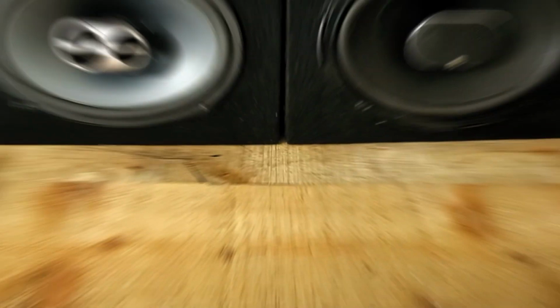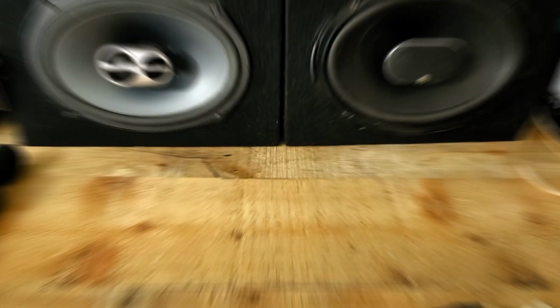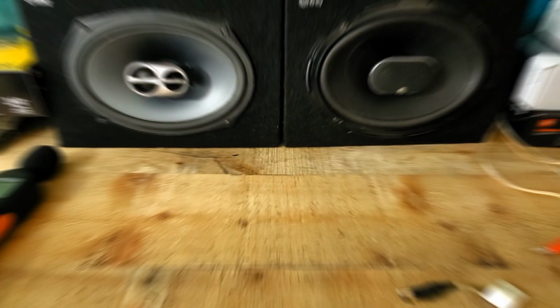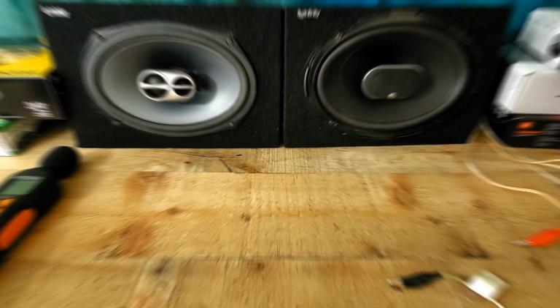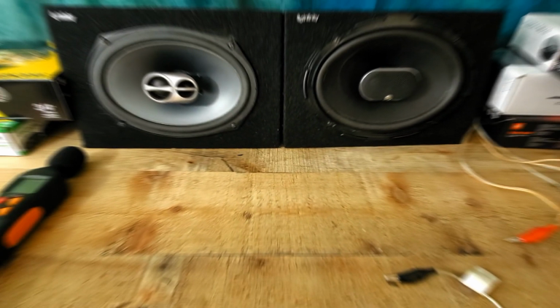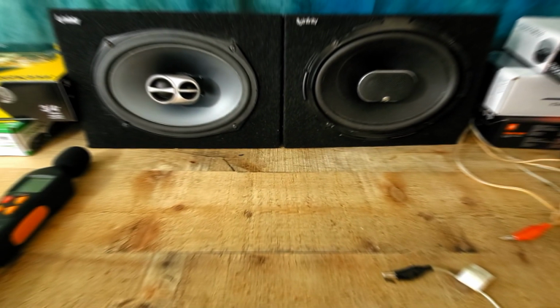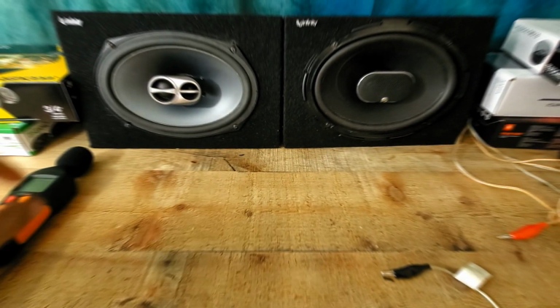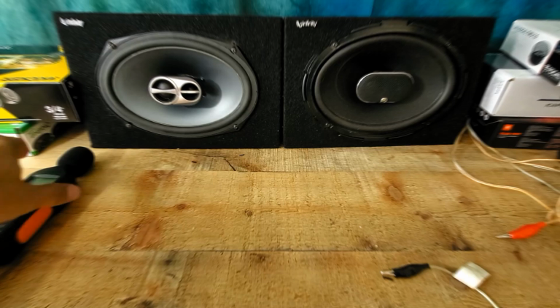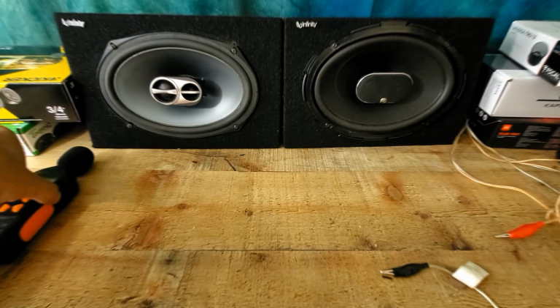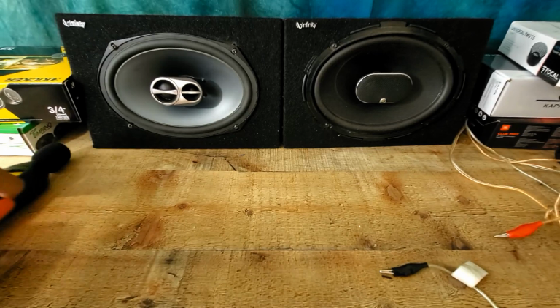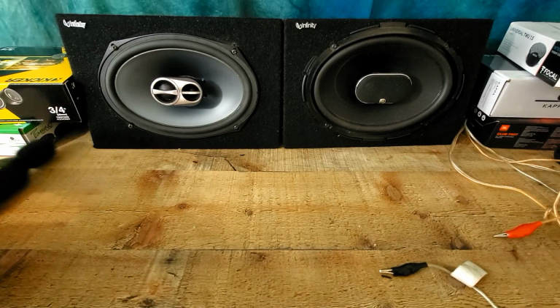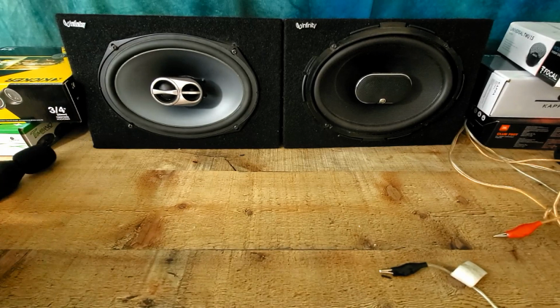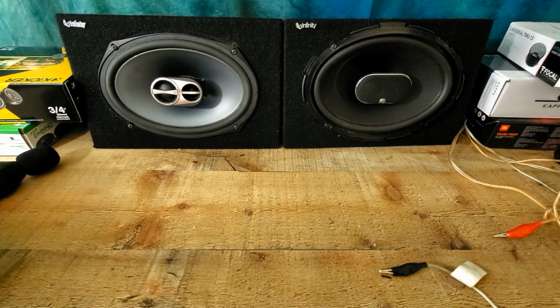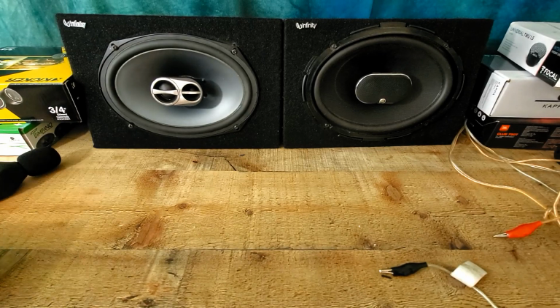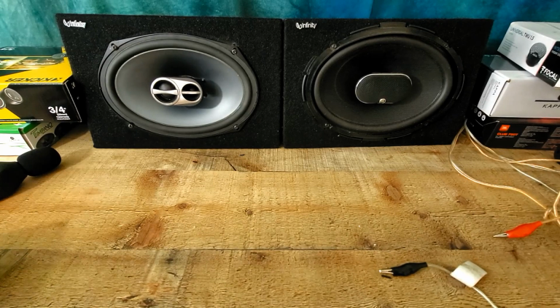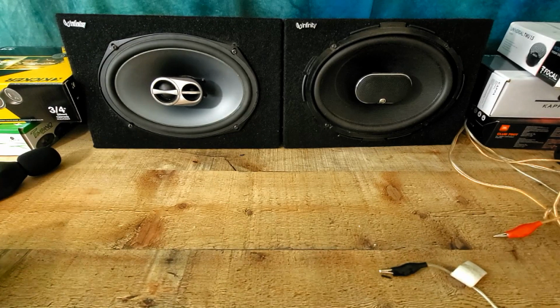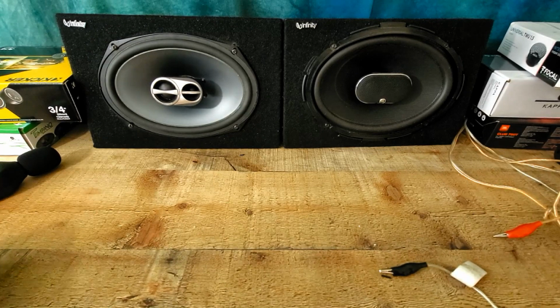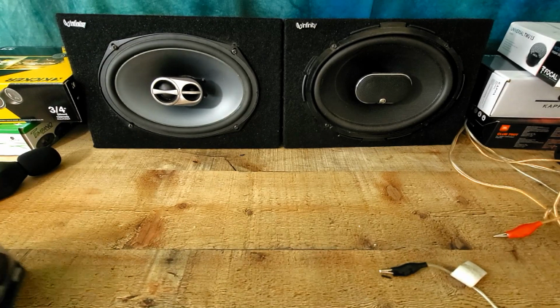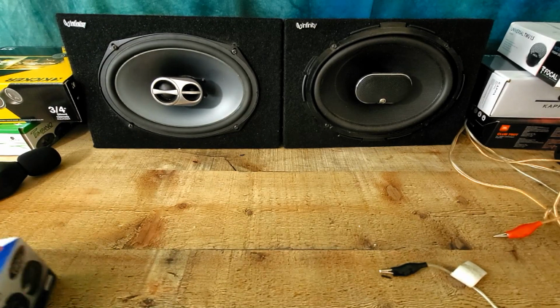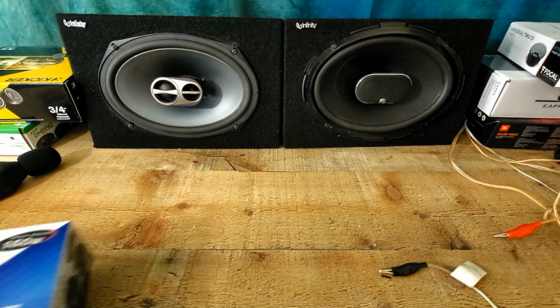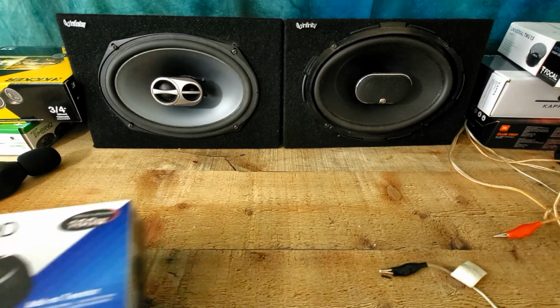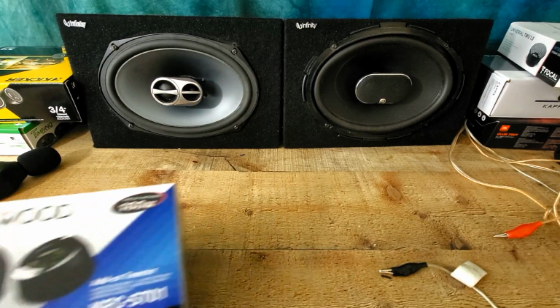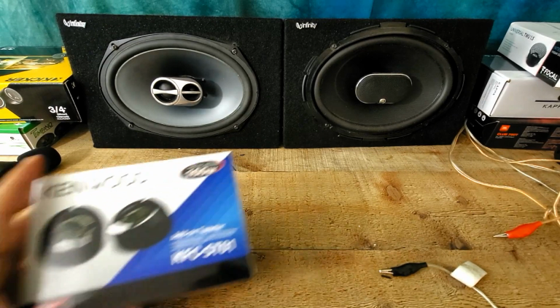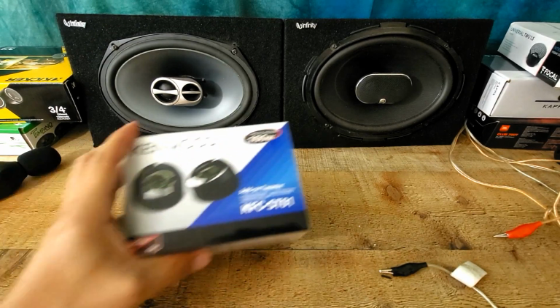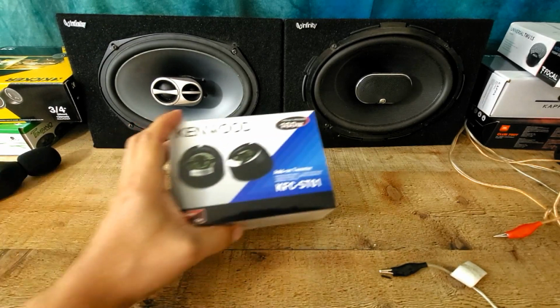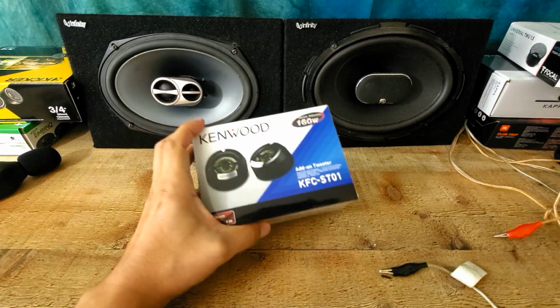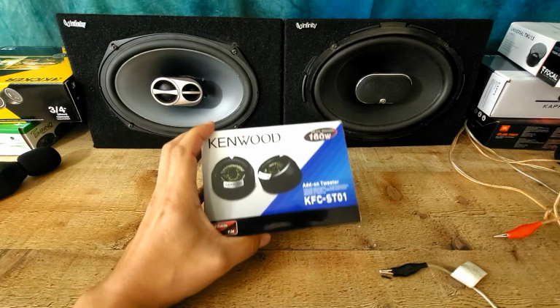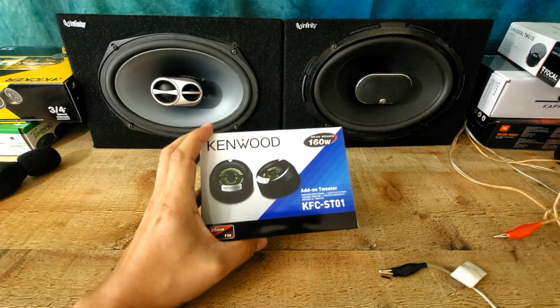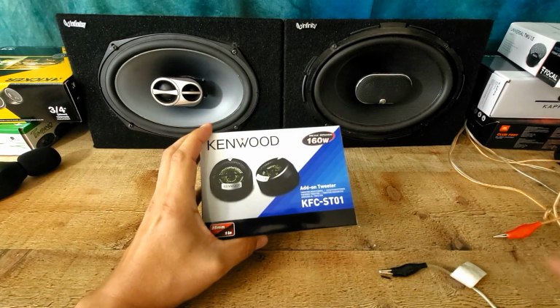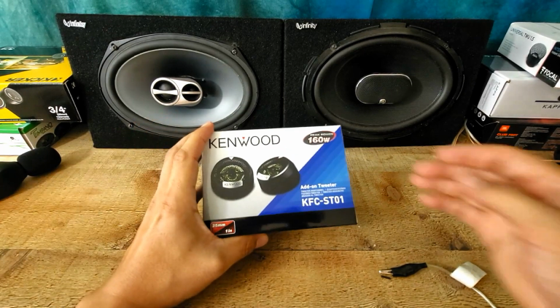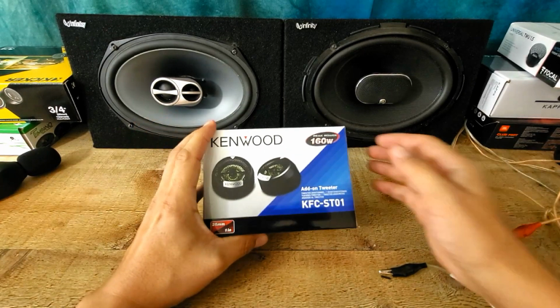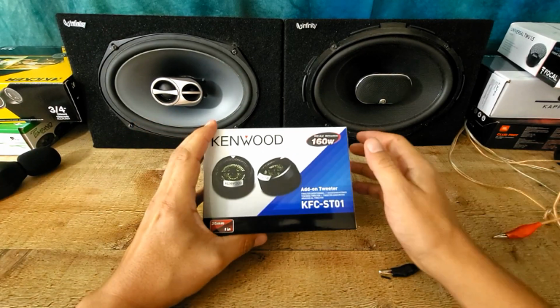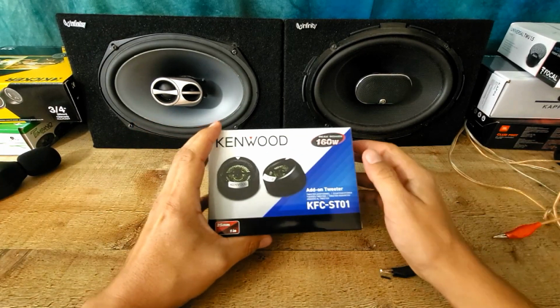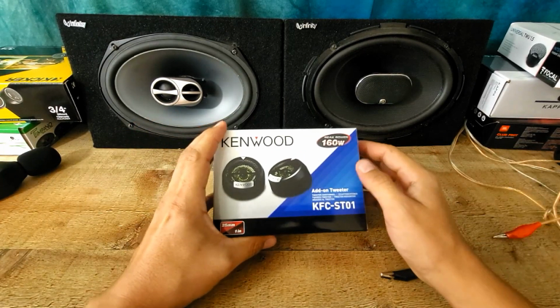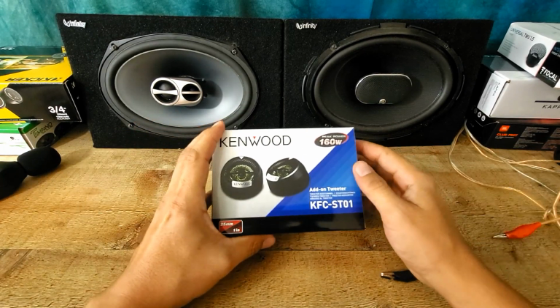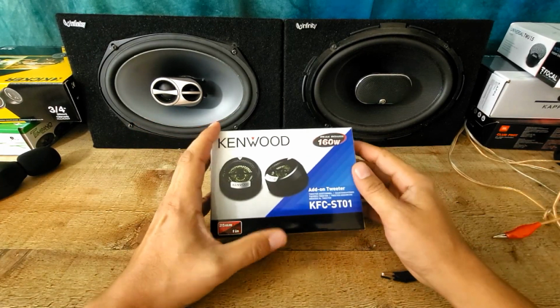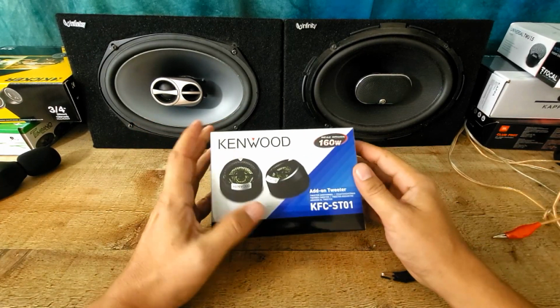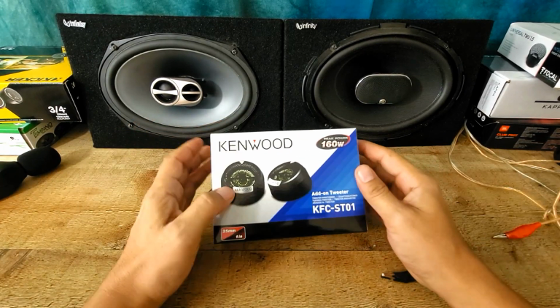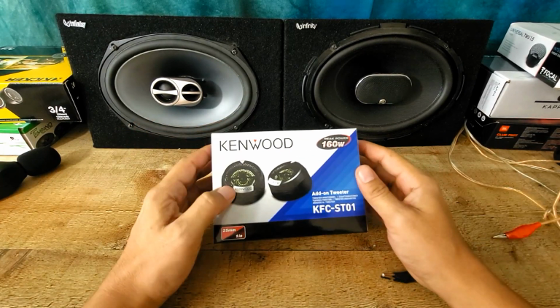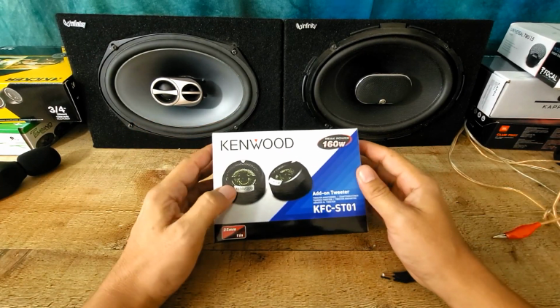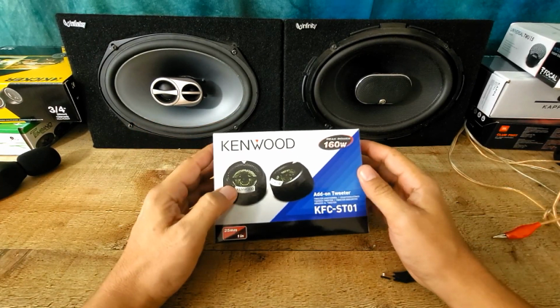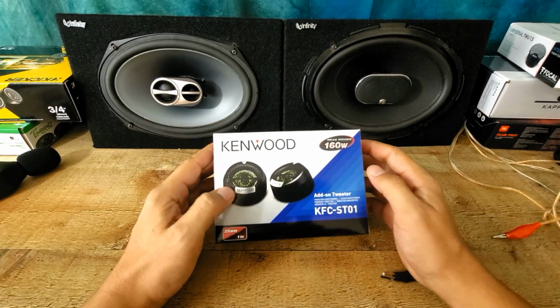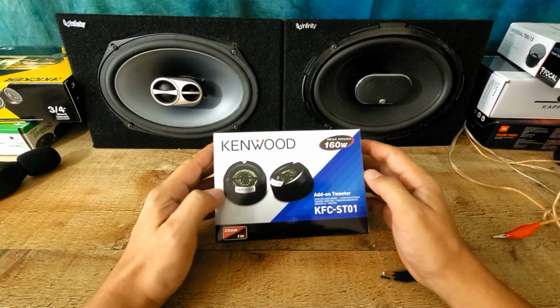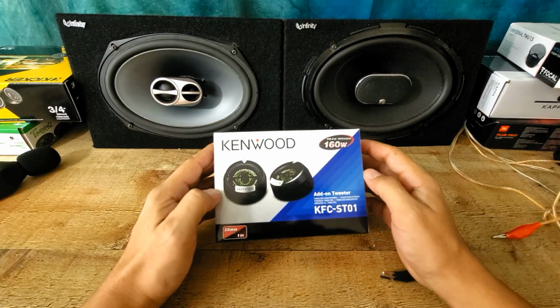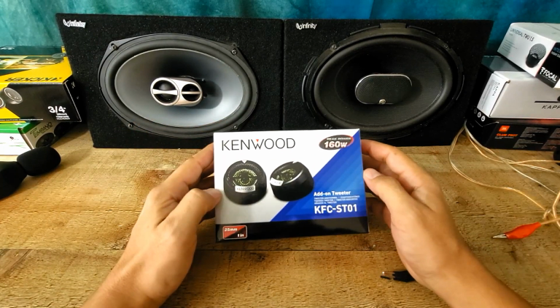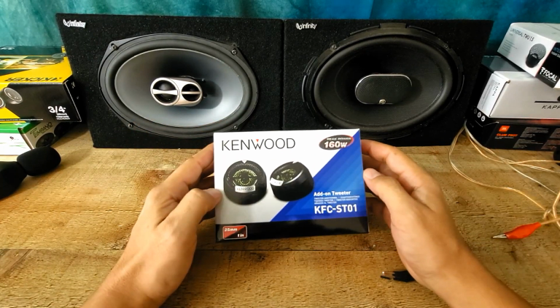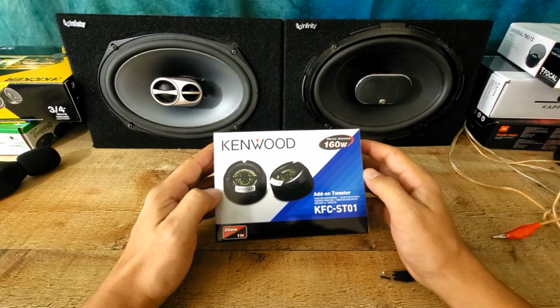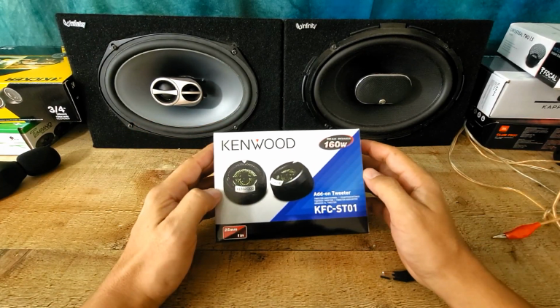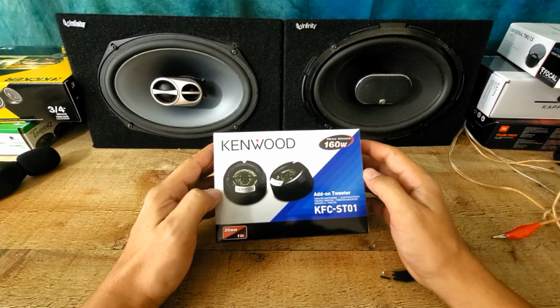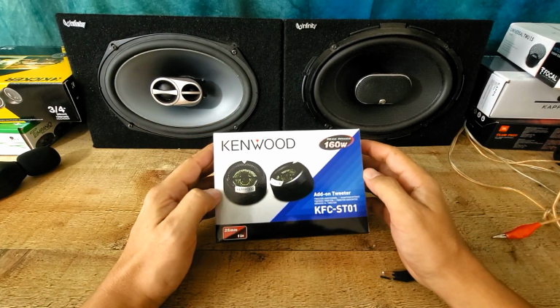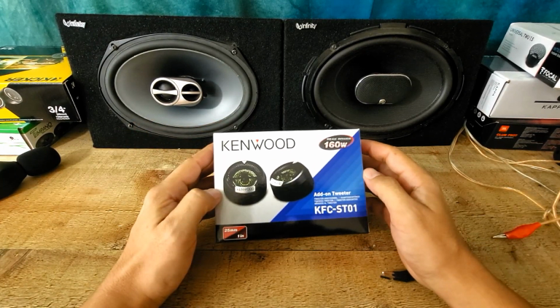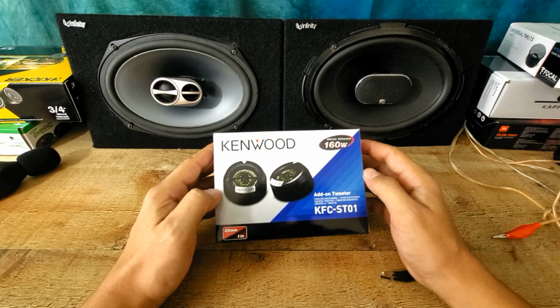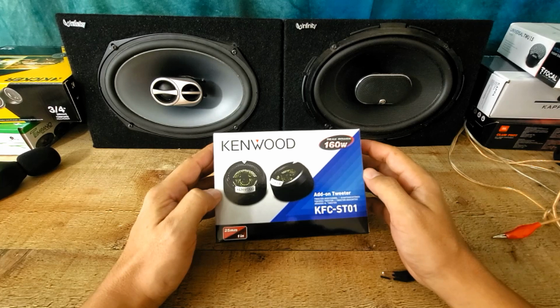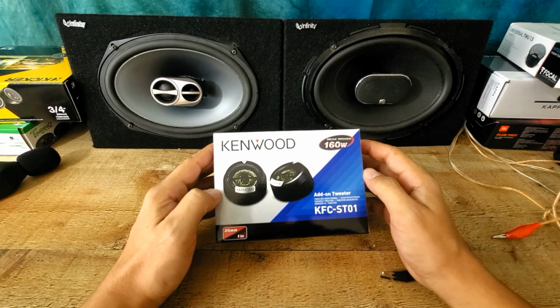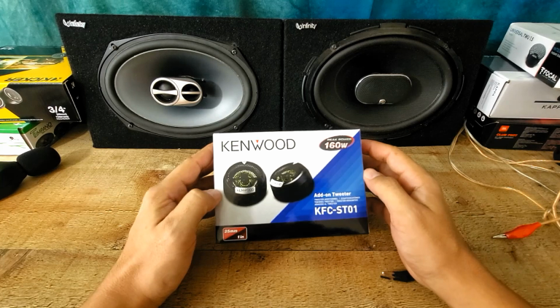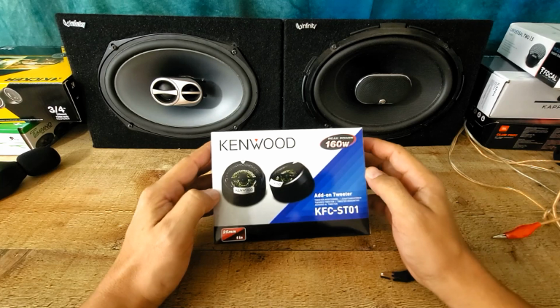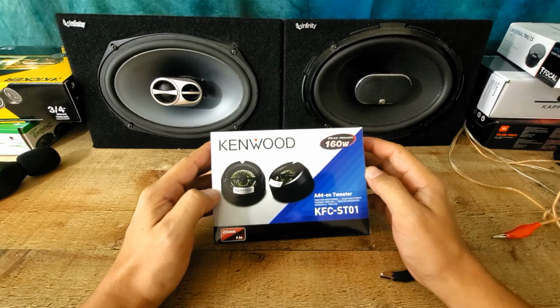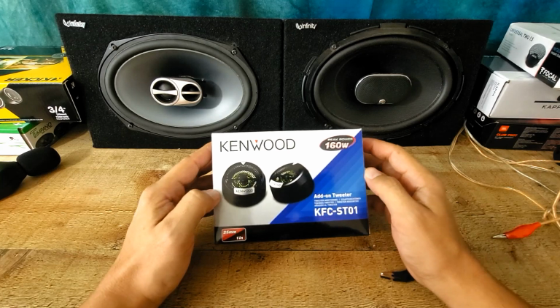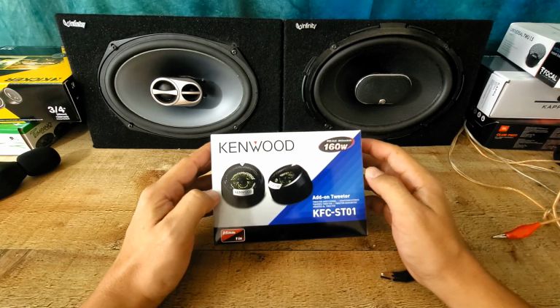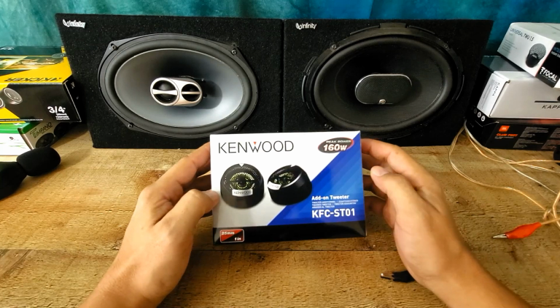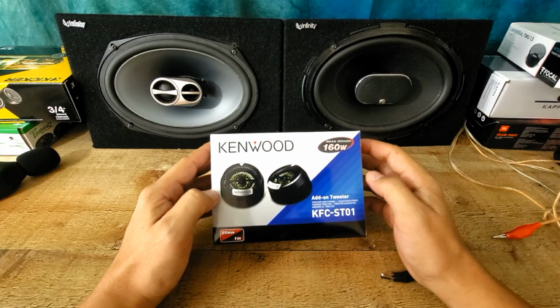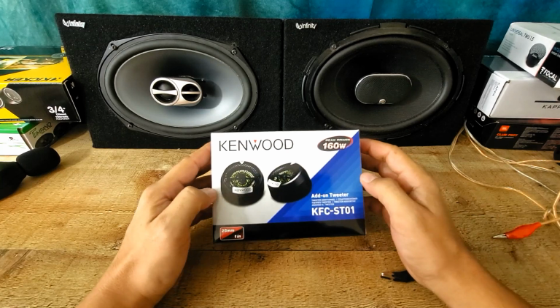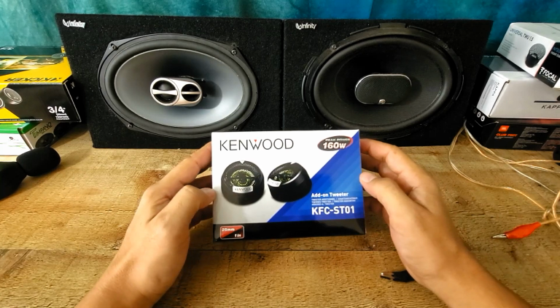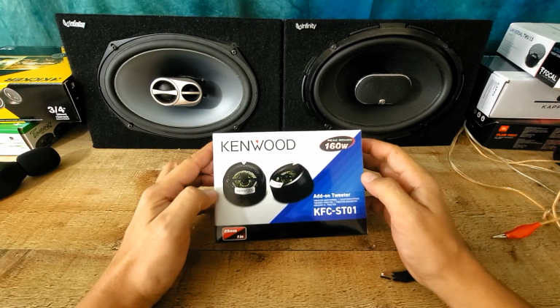Hey guys, today we're gonna unbox the Kenwood KFC-ST01 add-on tweeters.